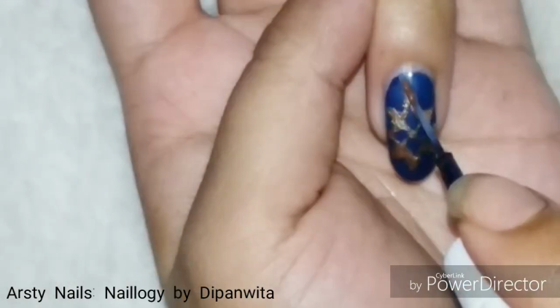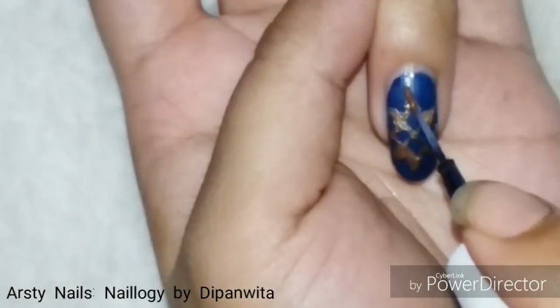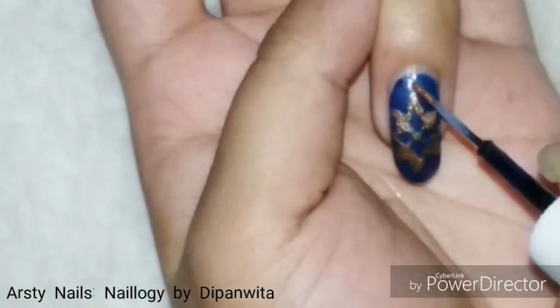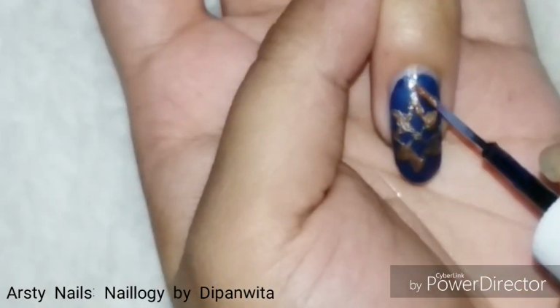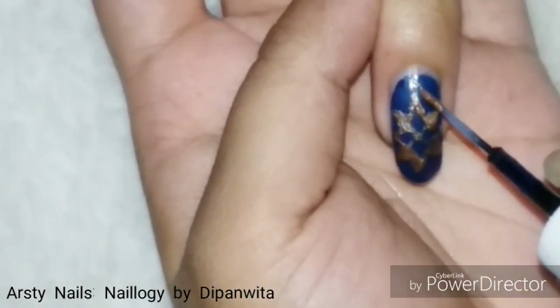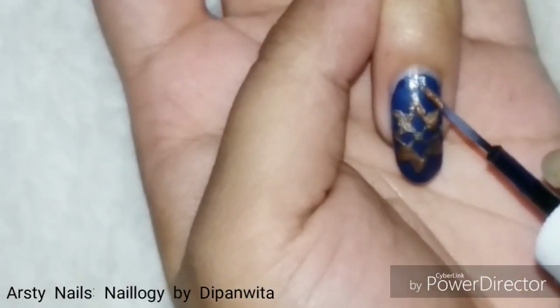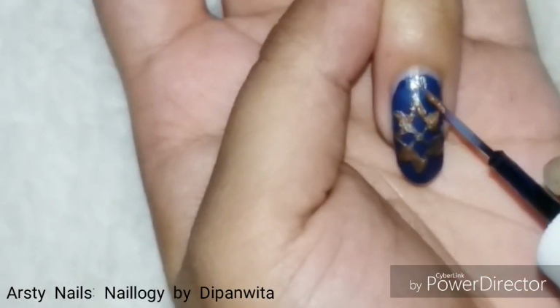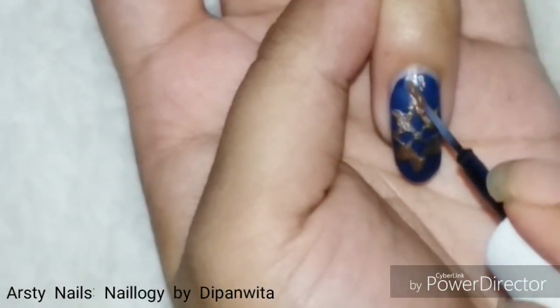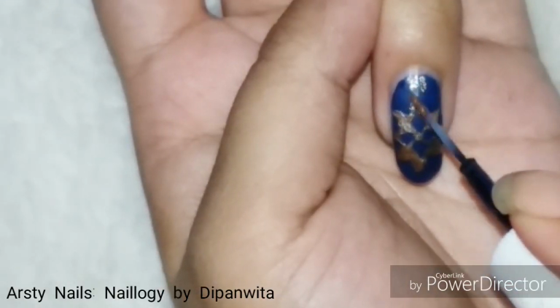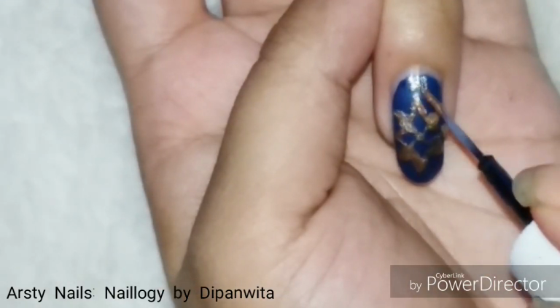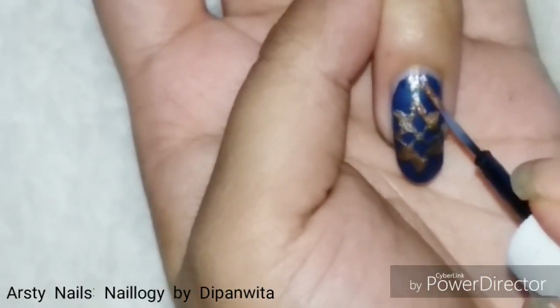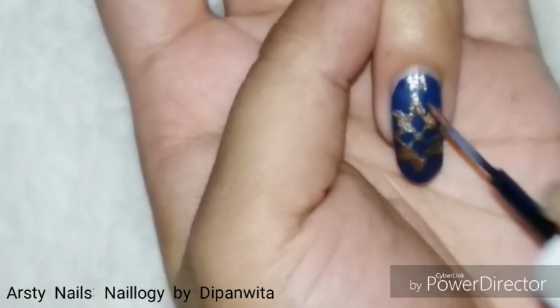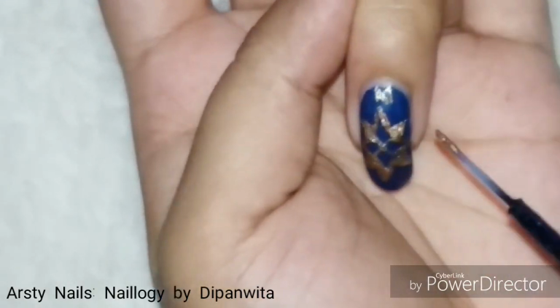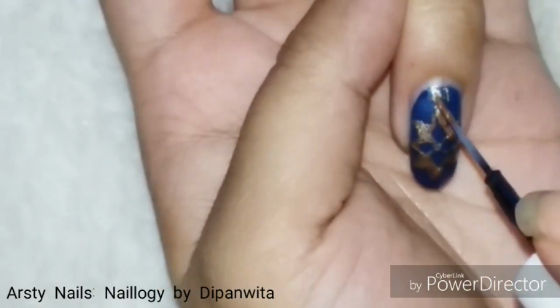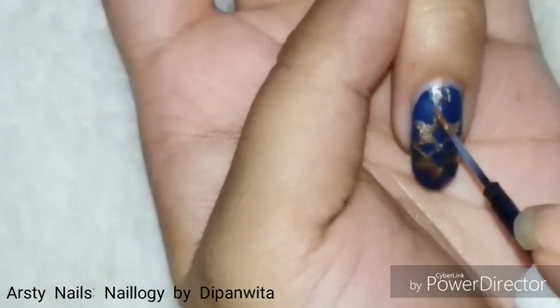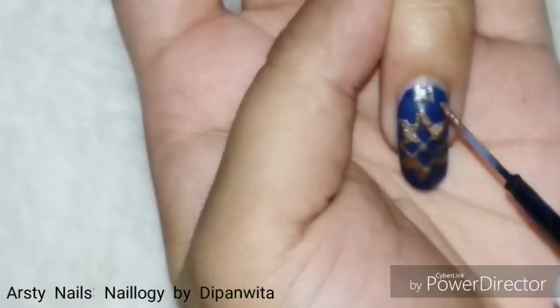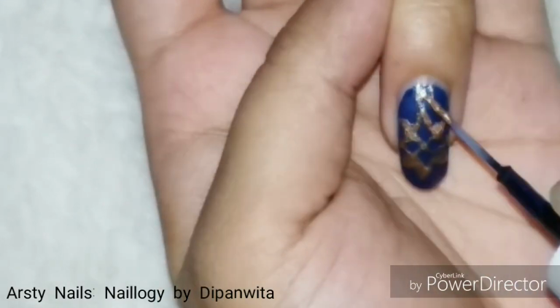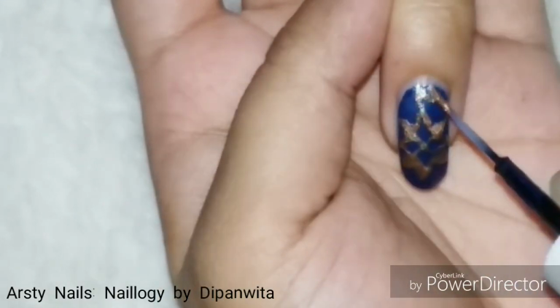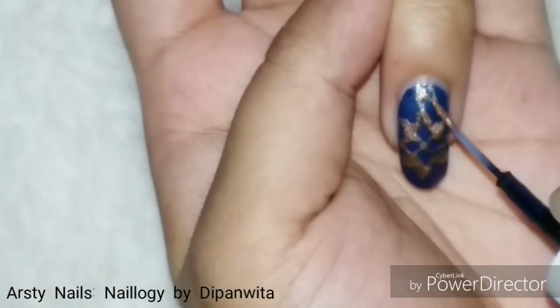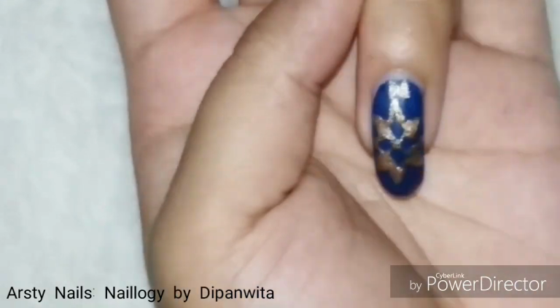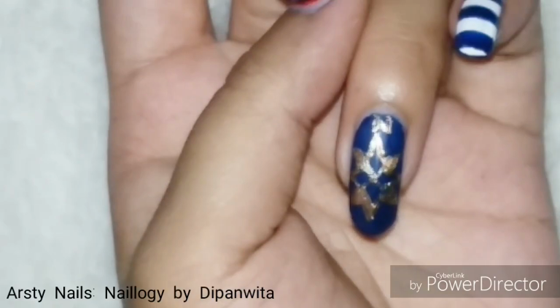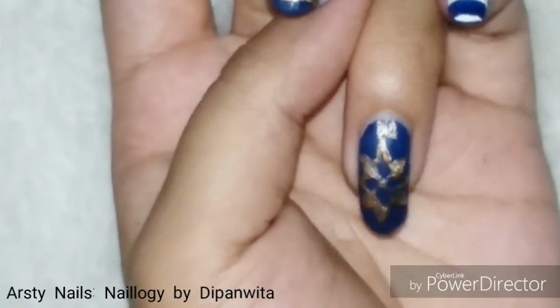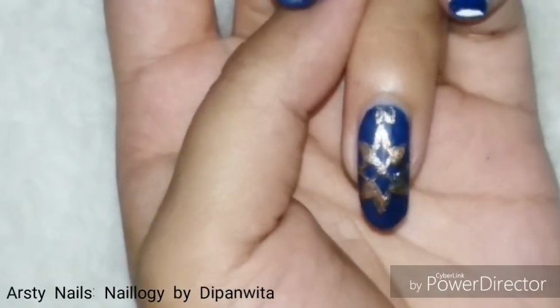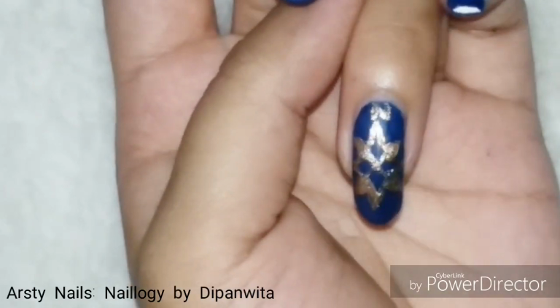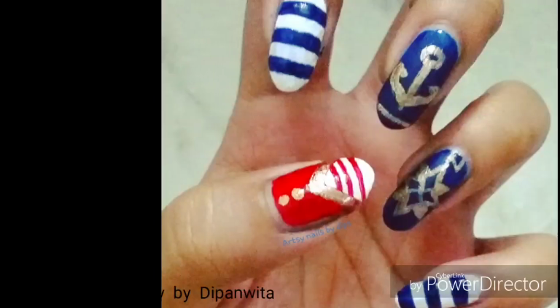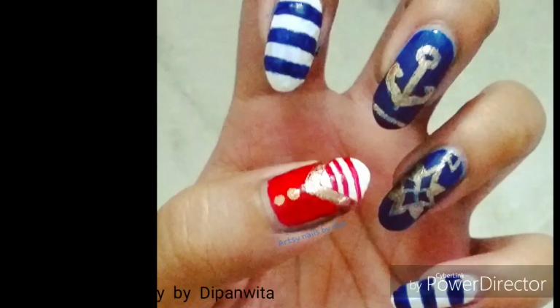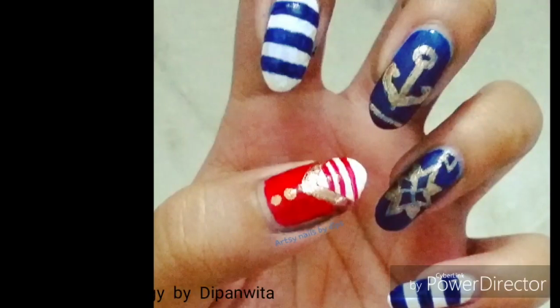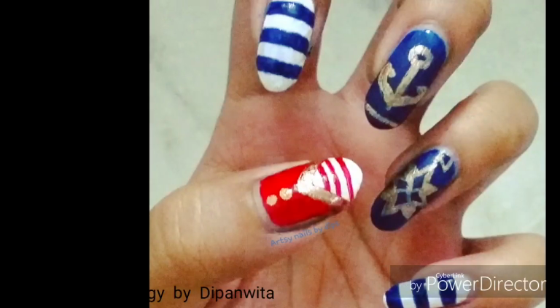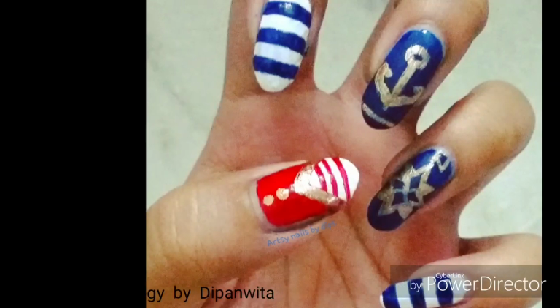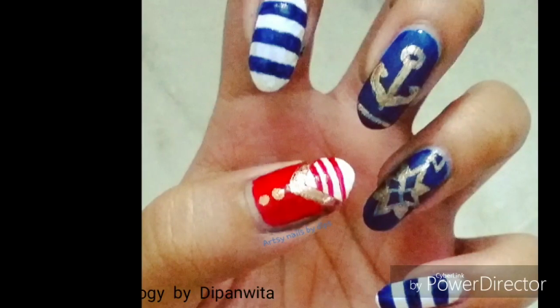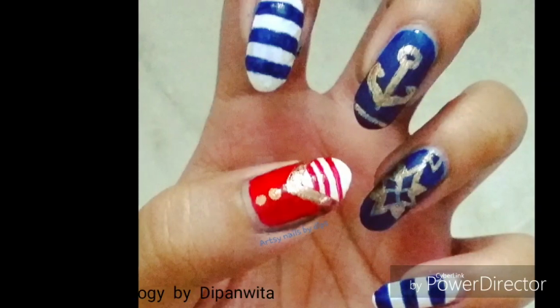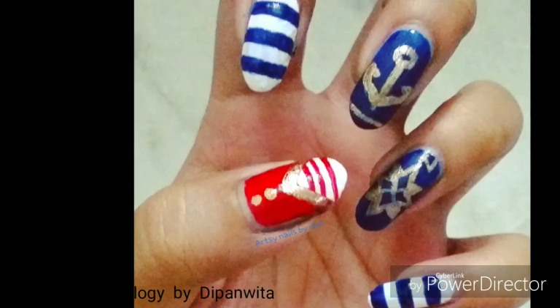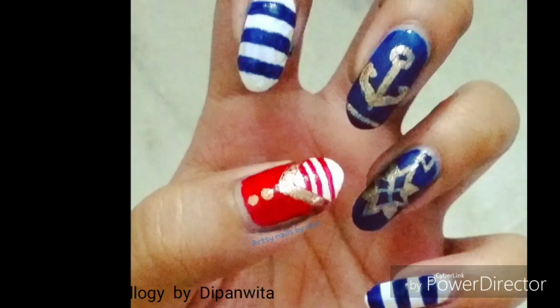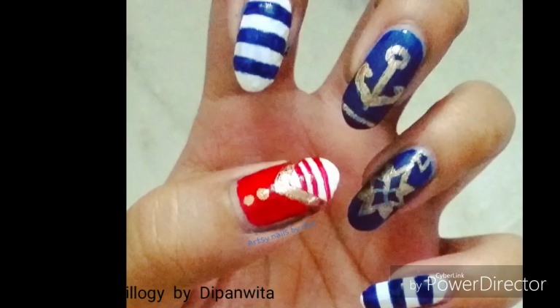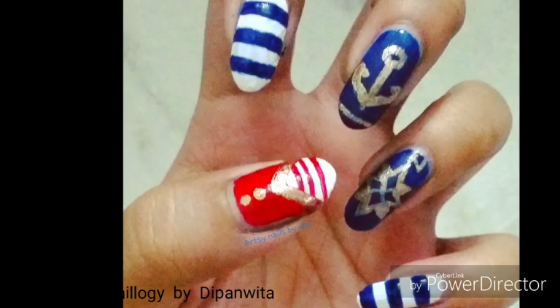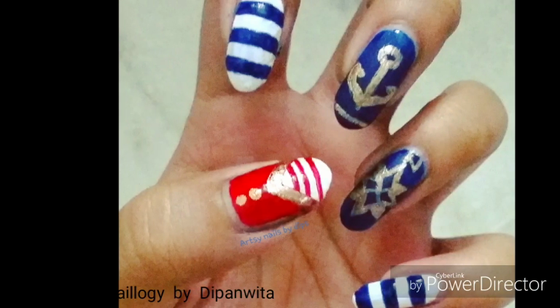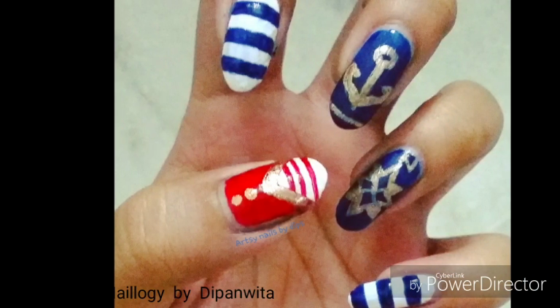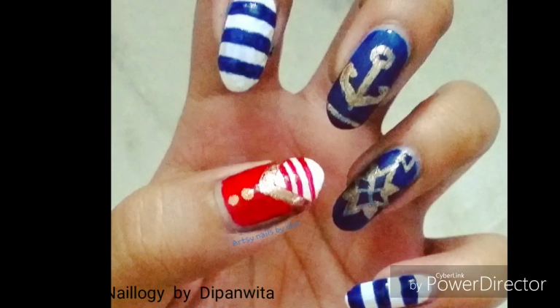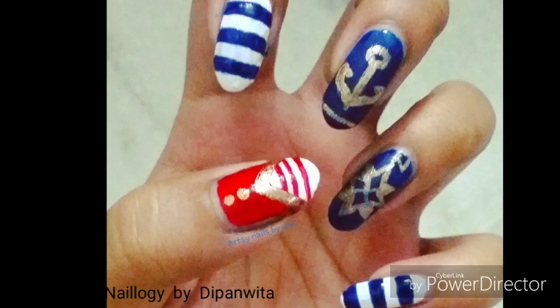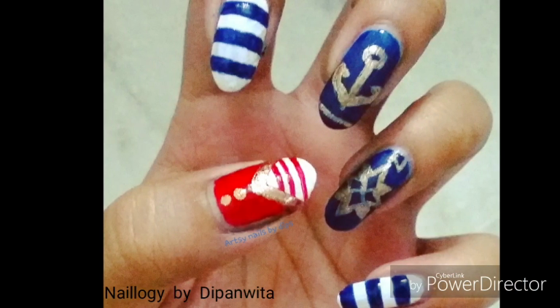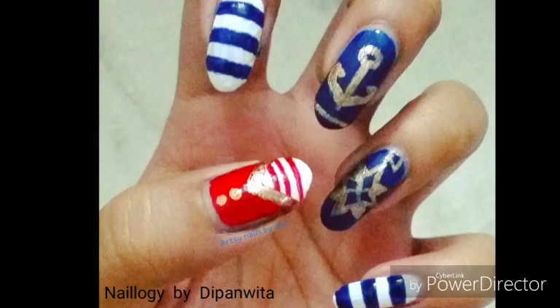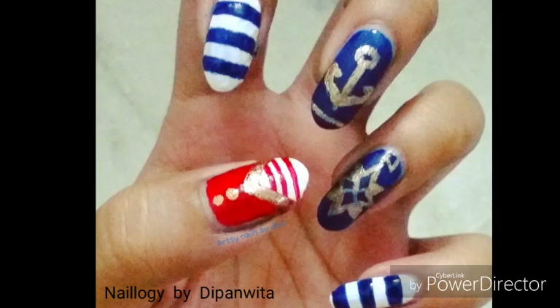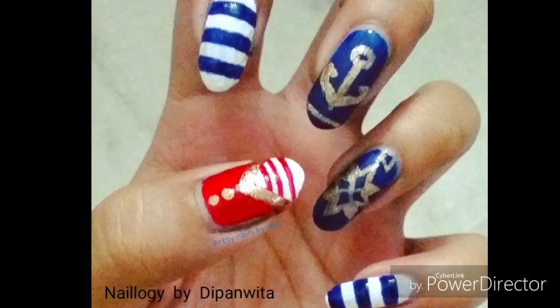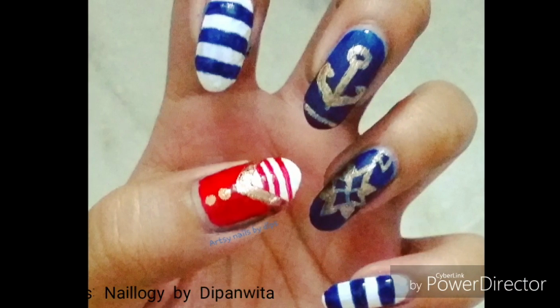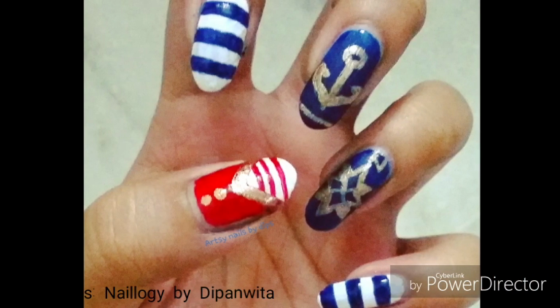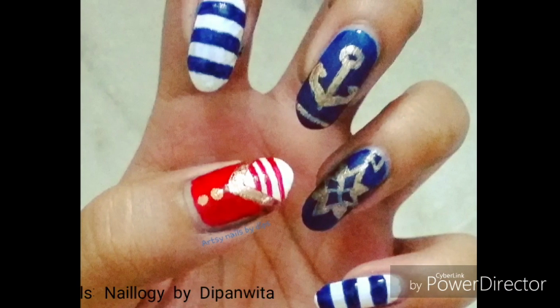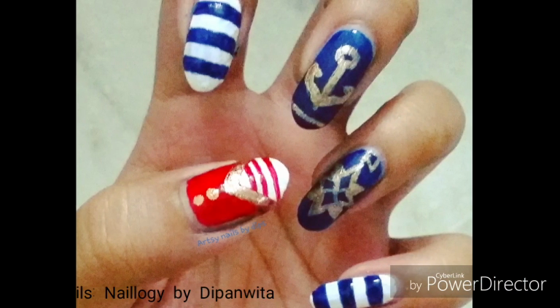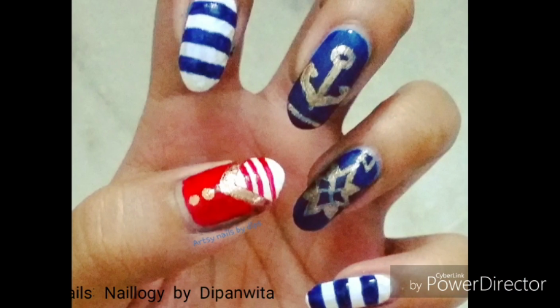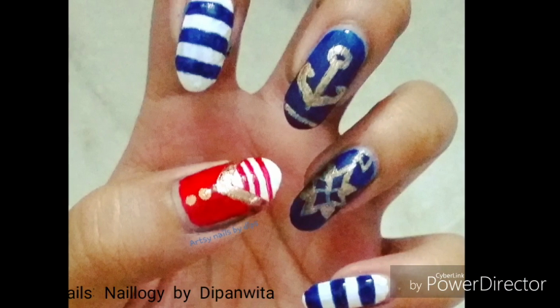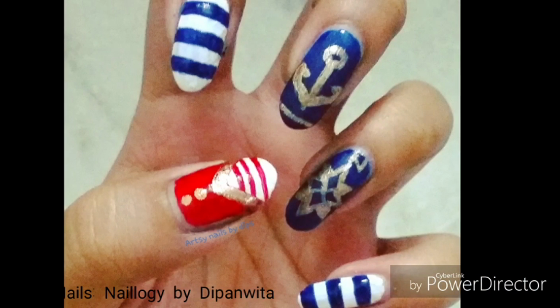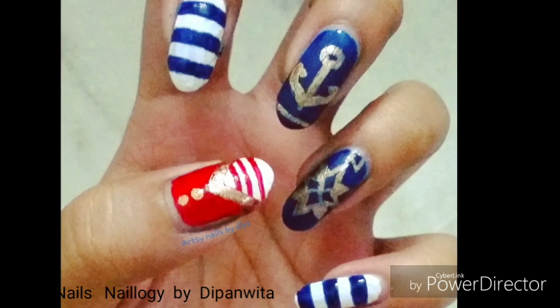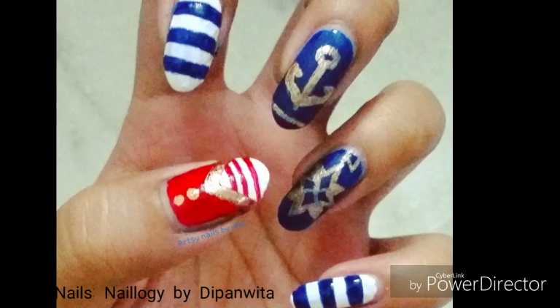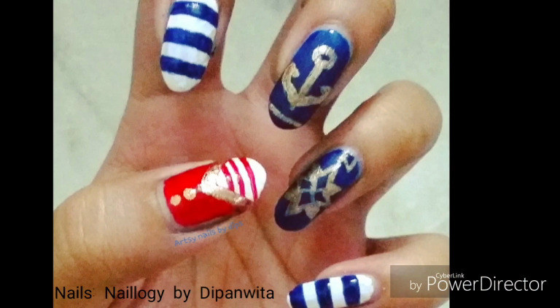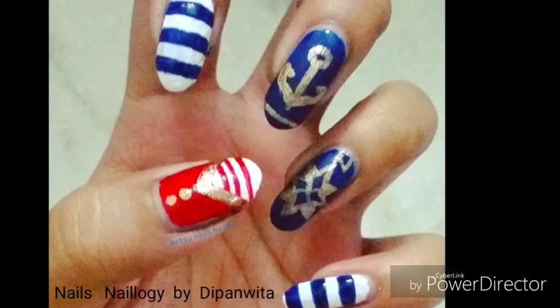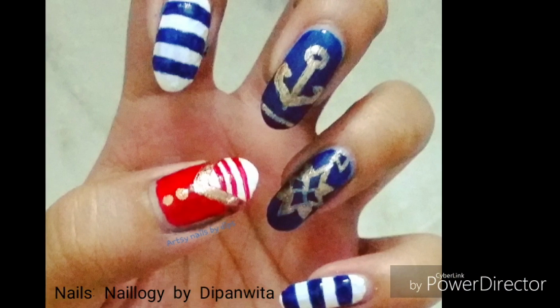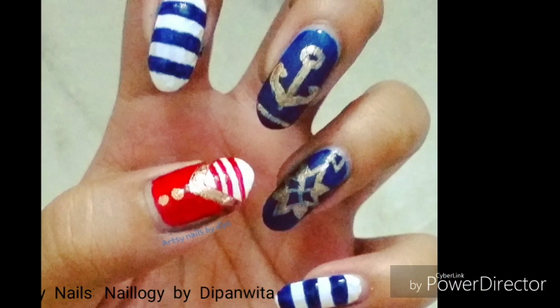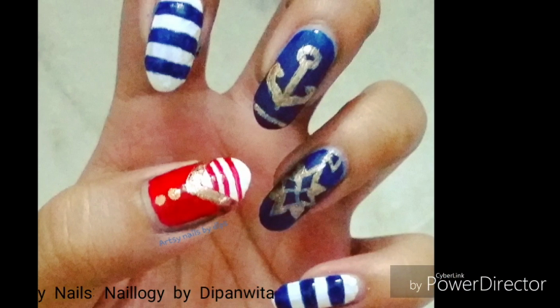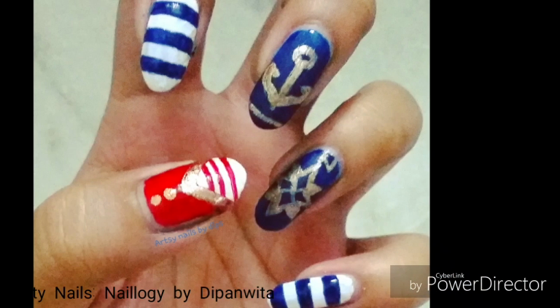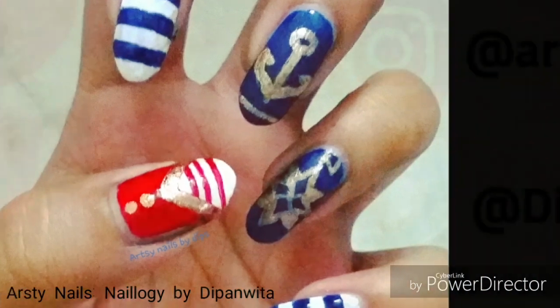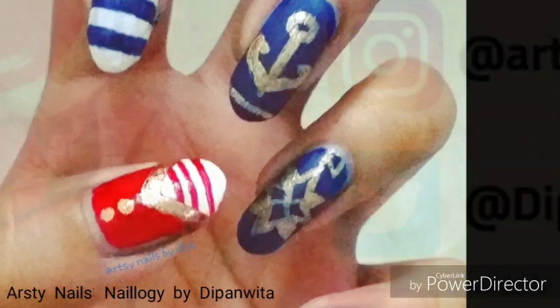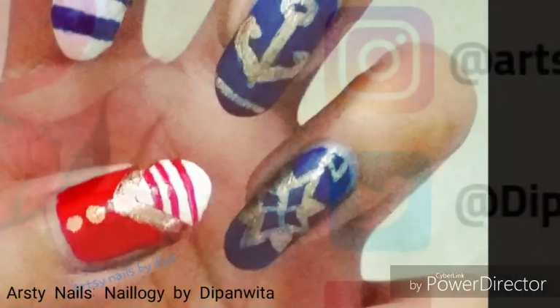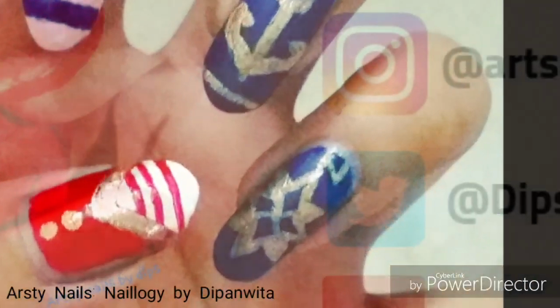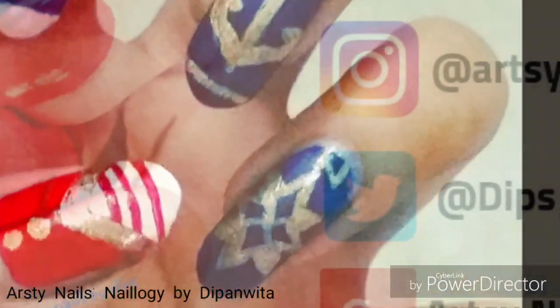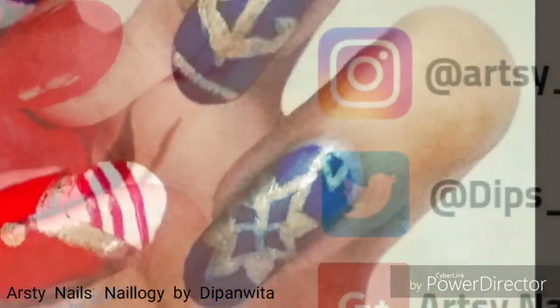I'll write N here to show the north direction, and with that my sailor or navy themed nail art is completed.